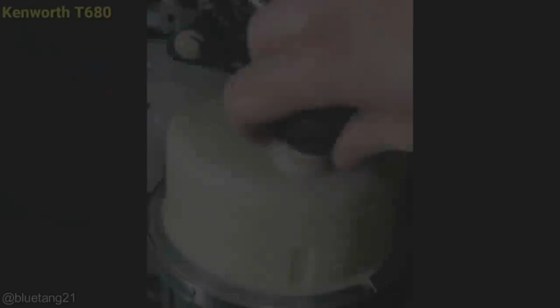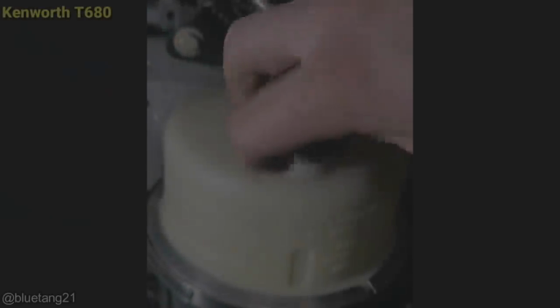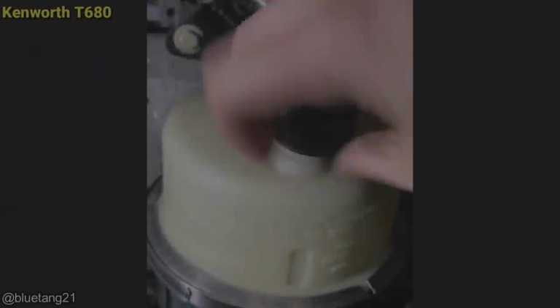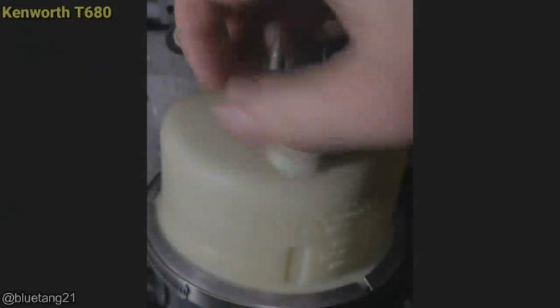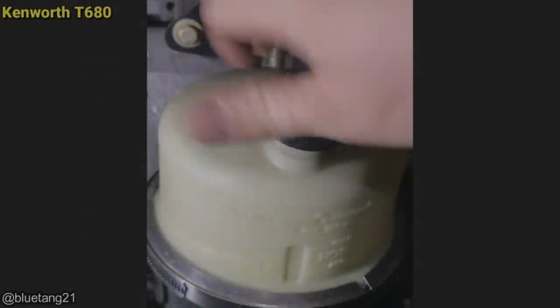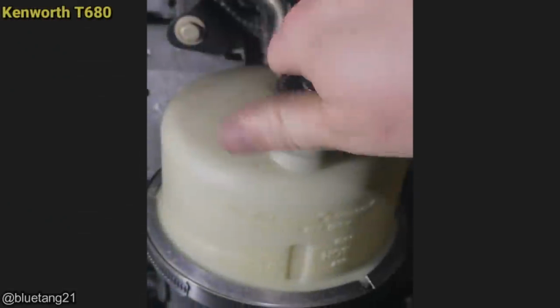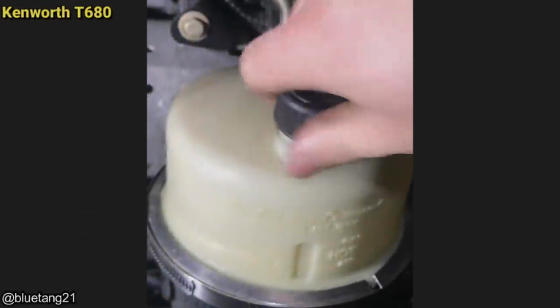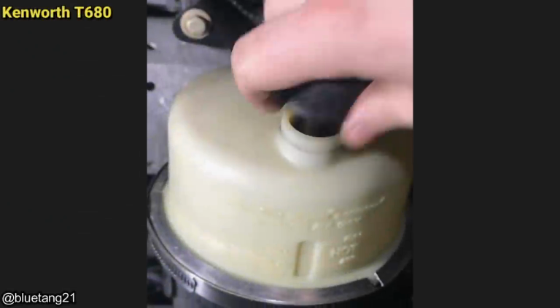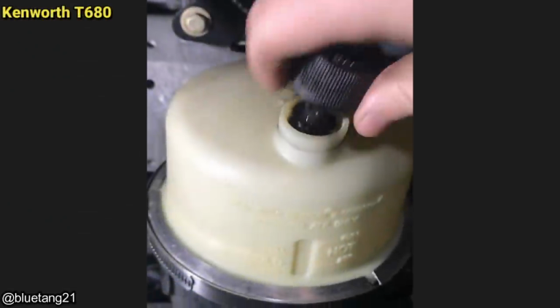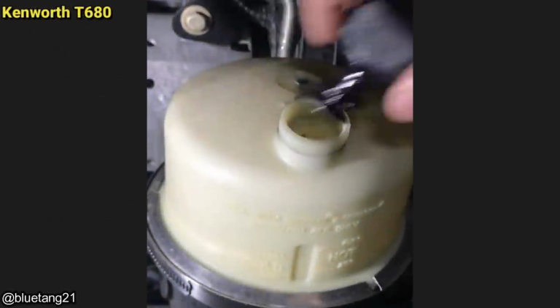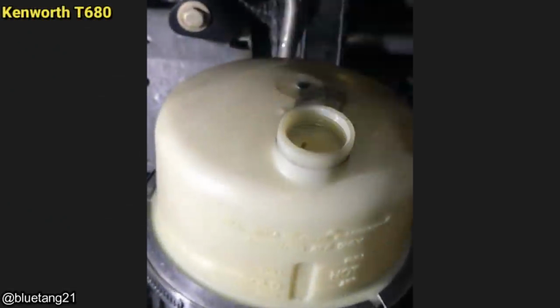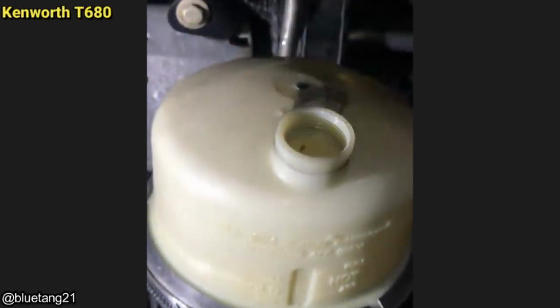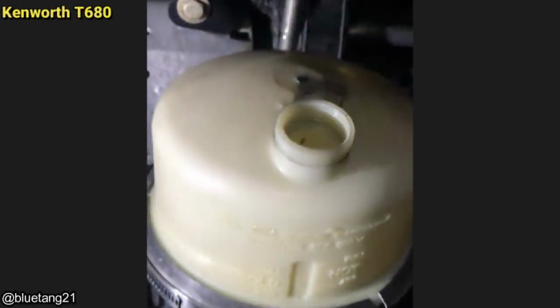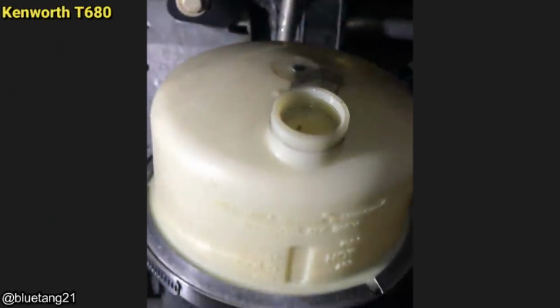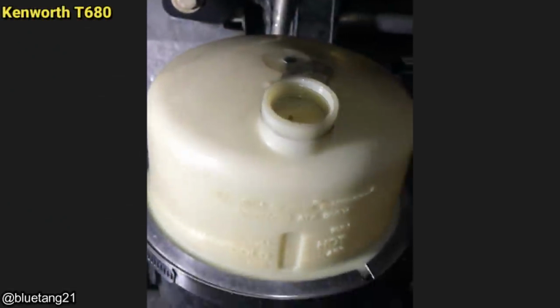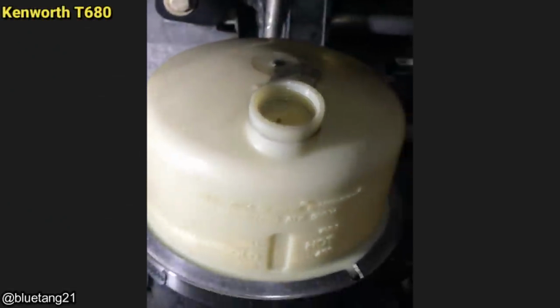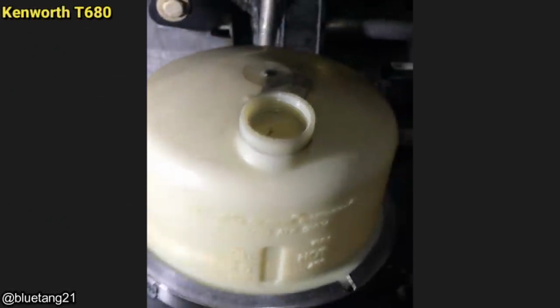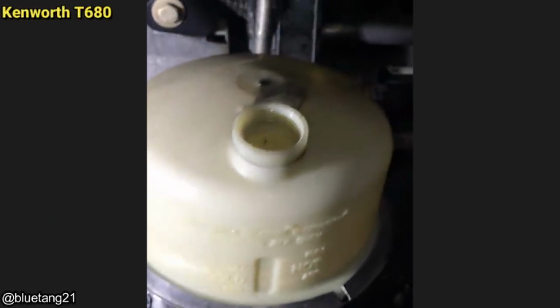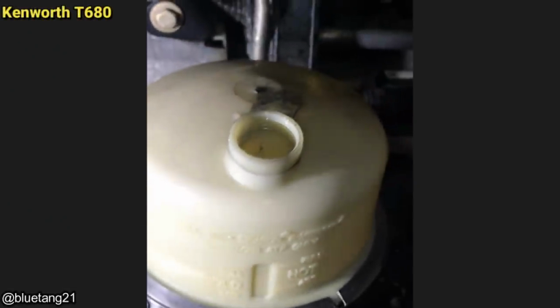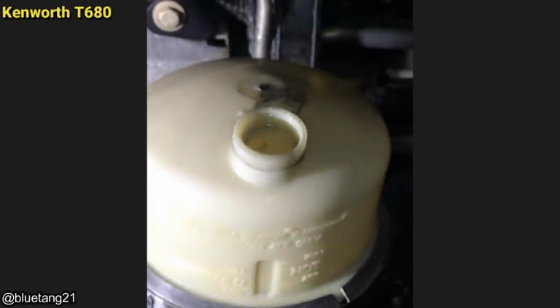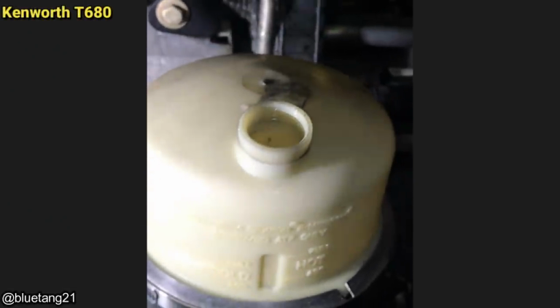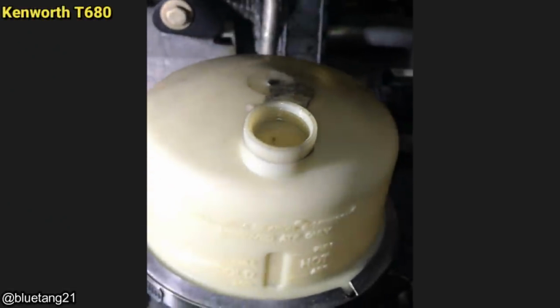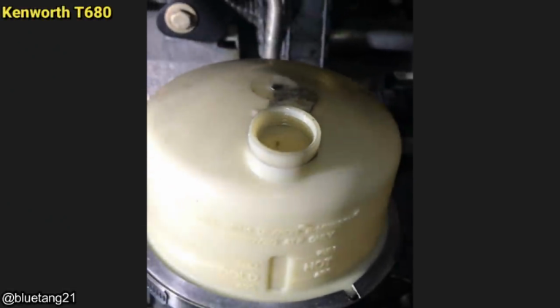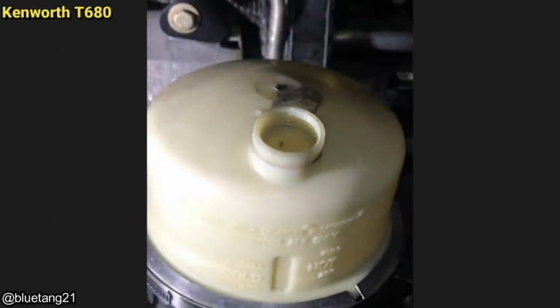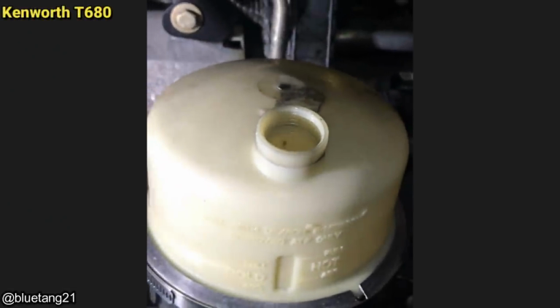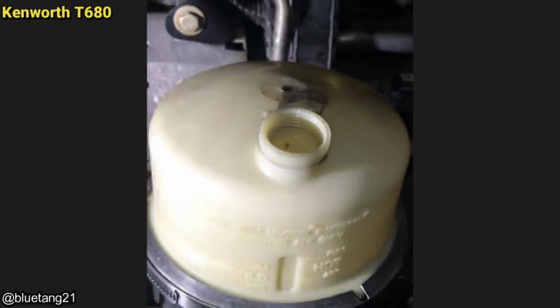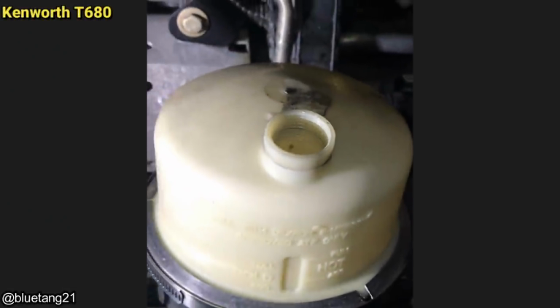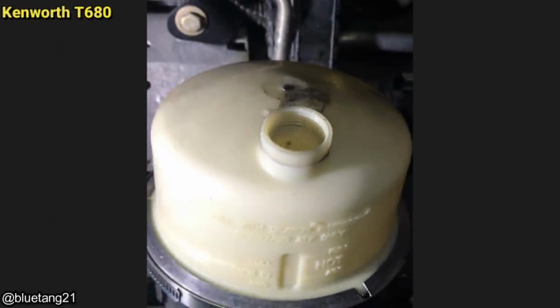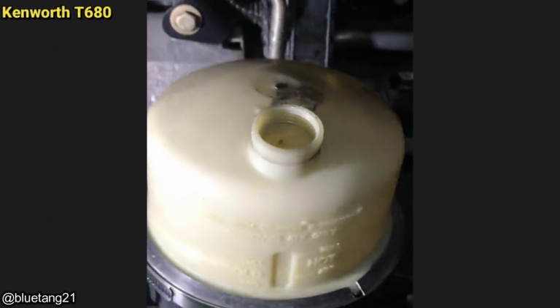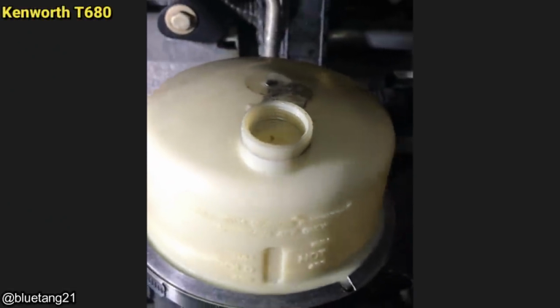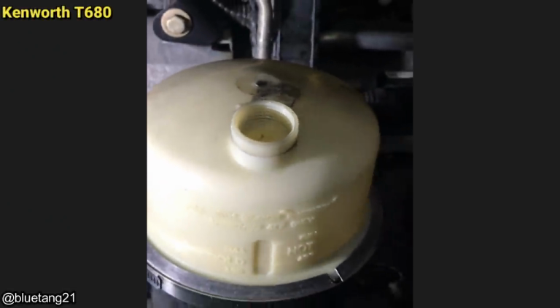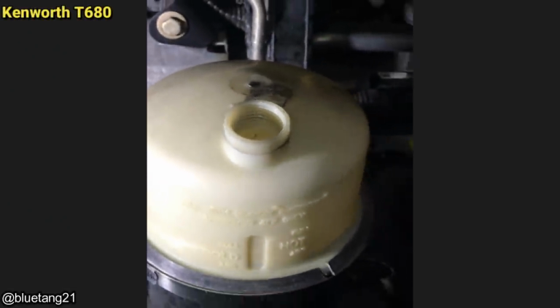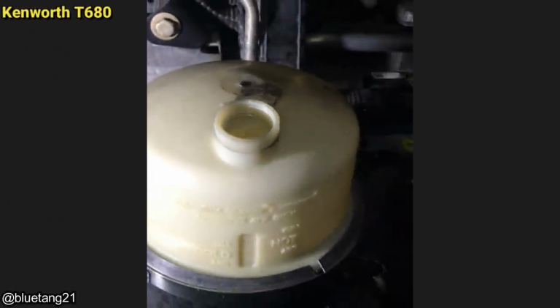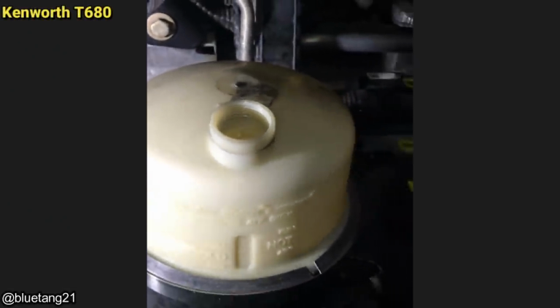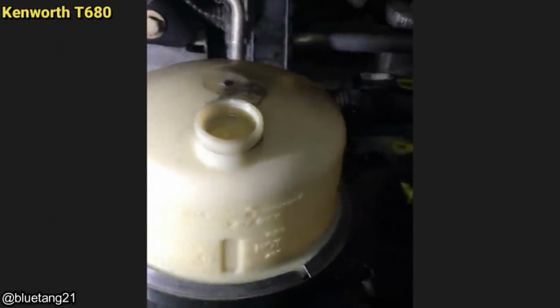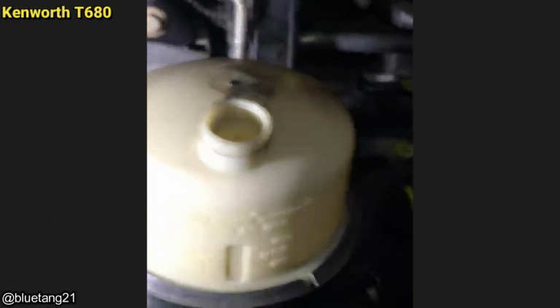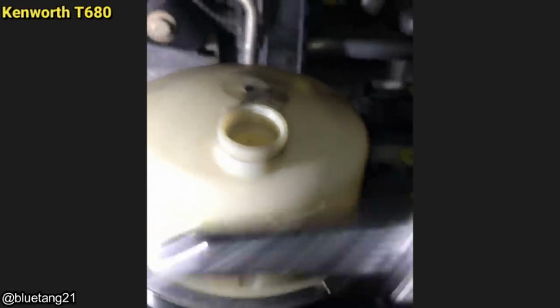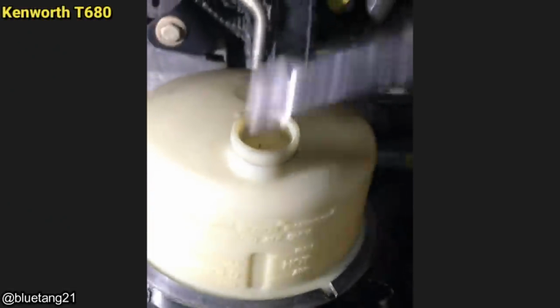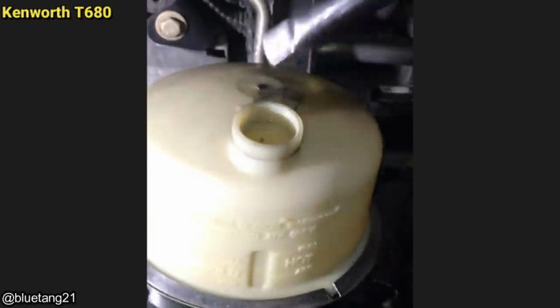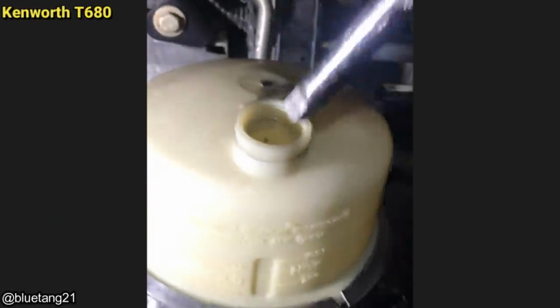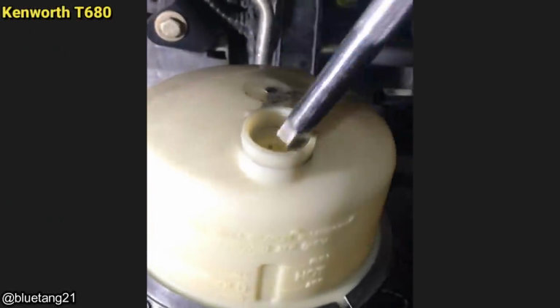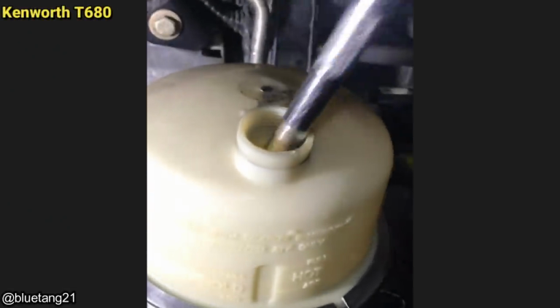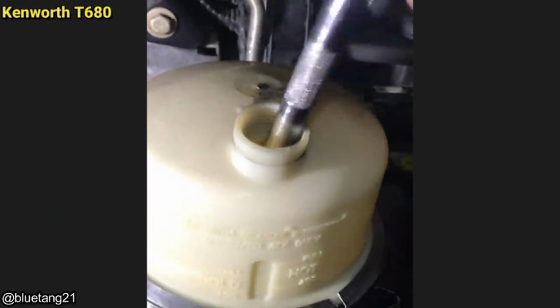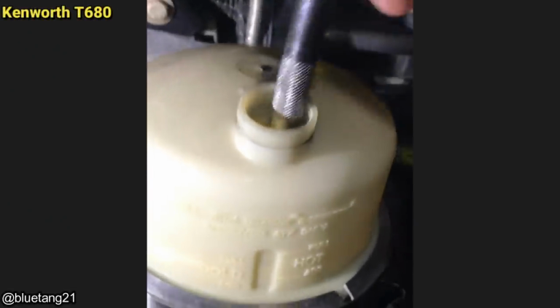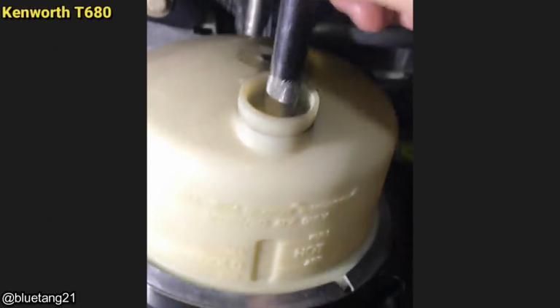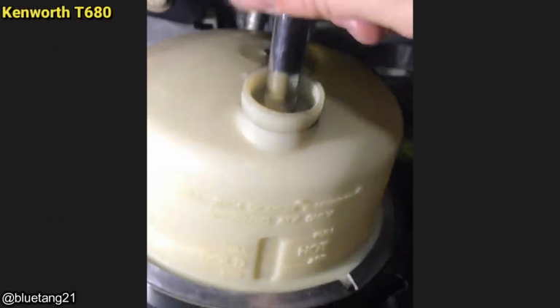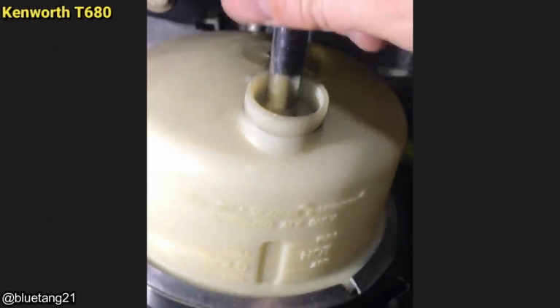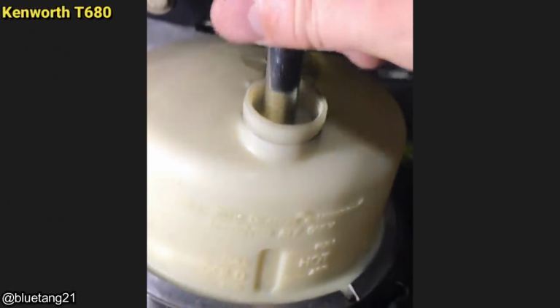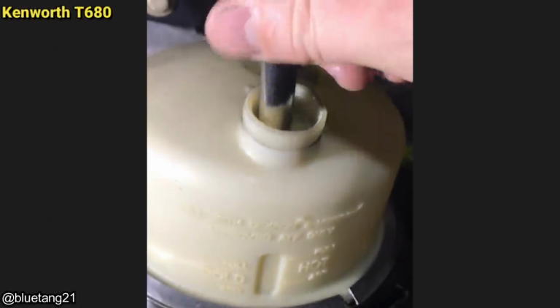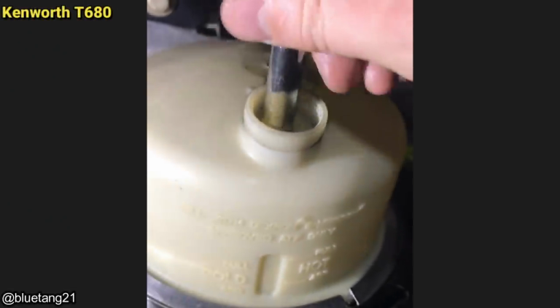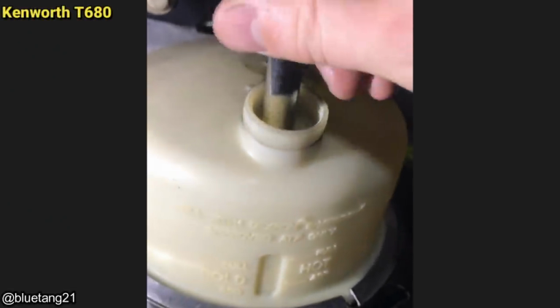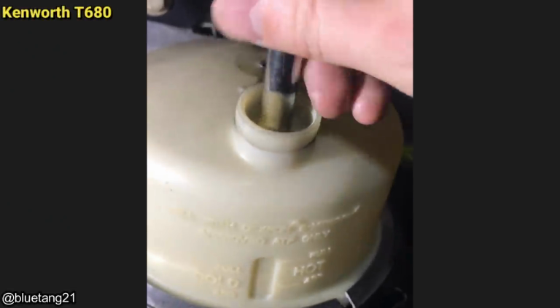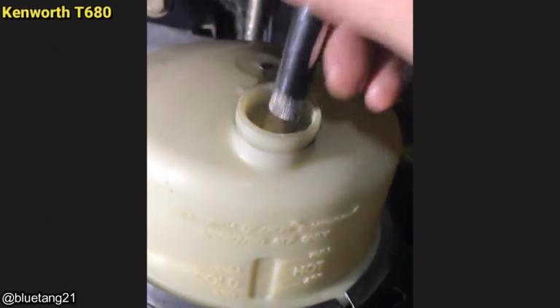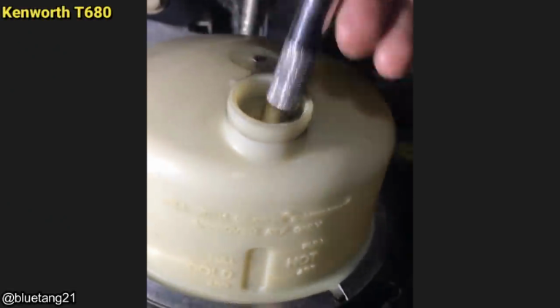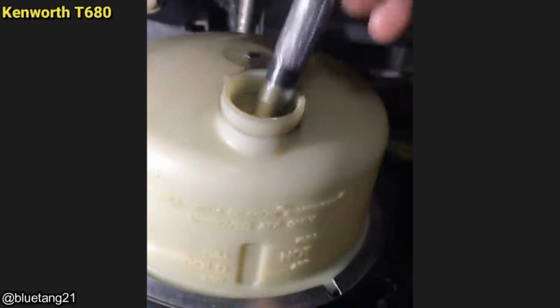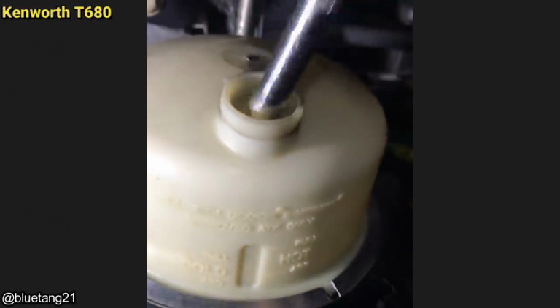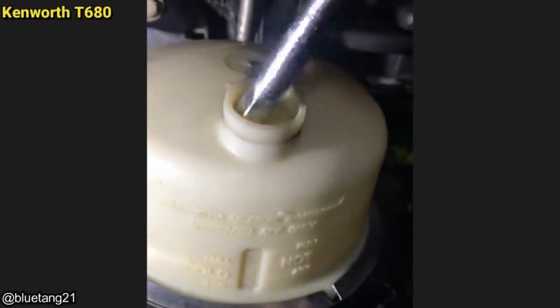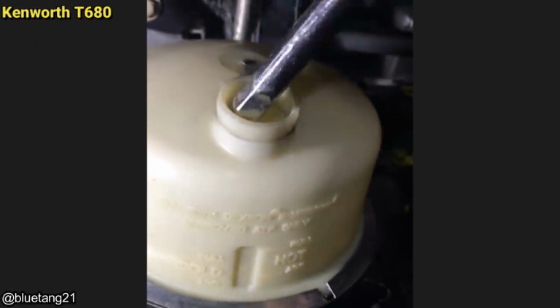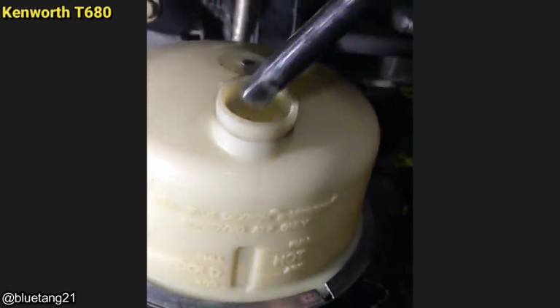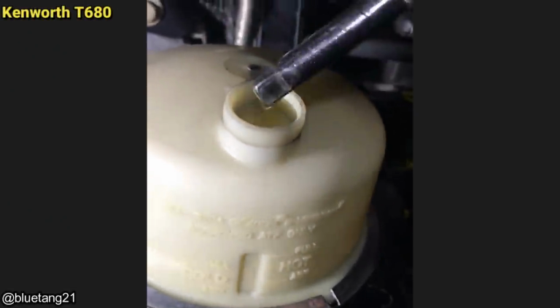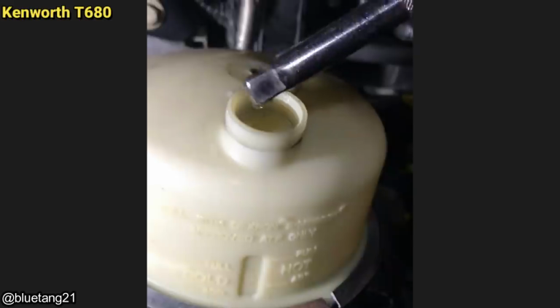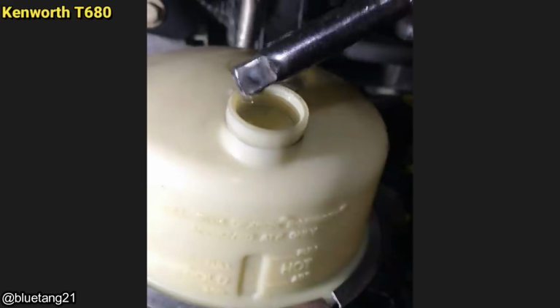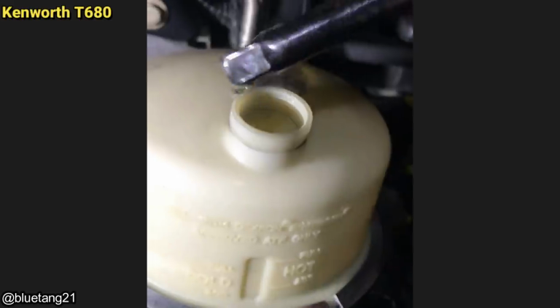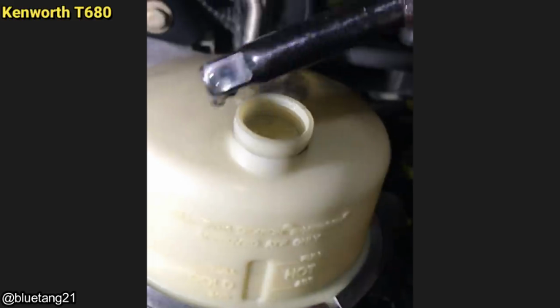This truck came in for a power steering leak. The mechanic found leaks everywhere and found out that the driver filled the reservoir full of brake fluid.